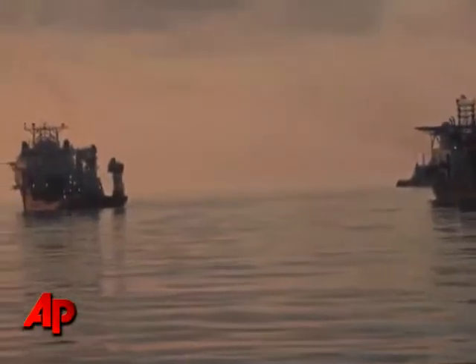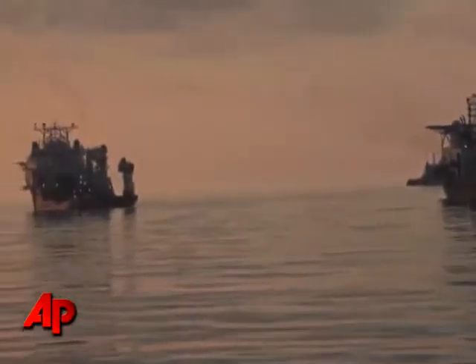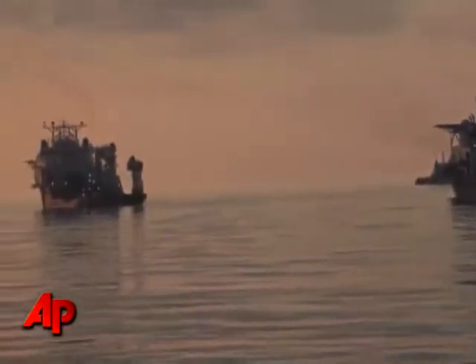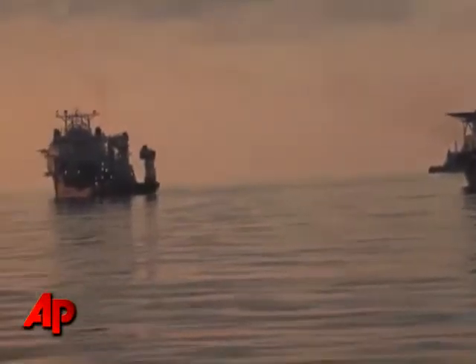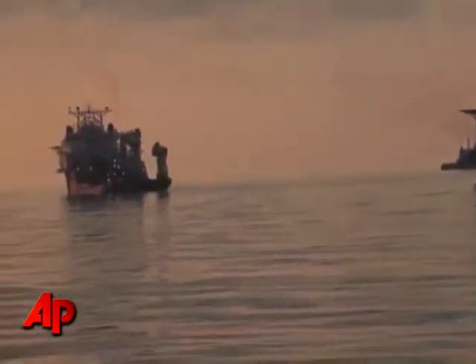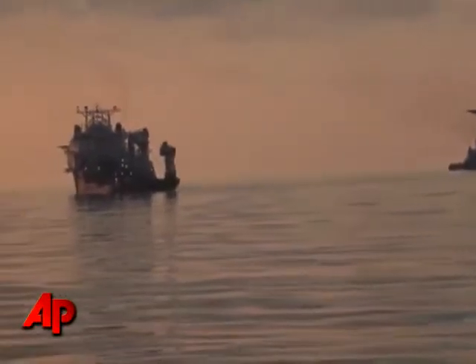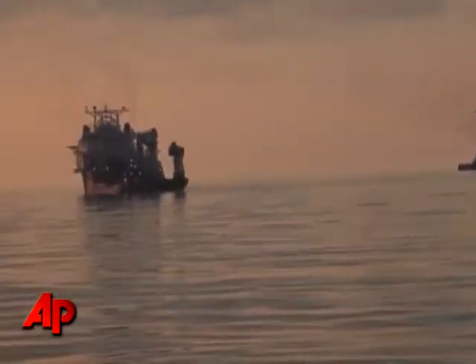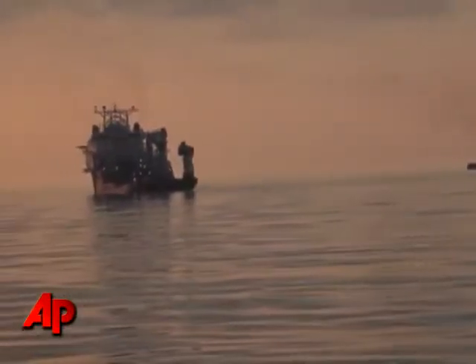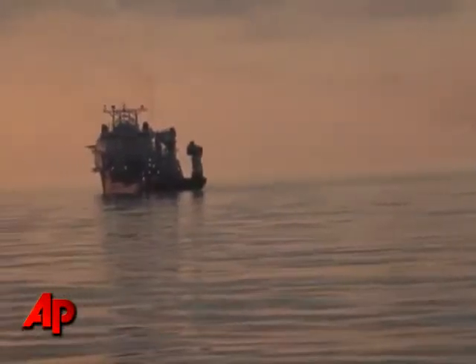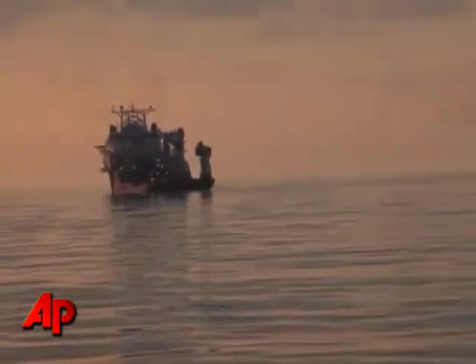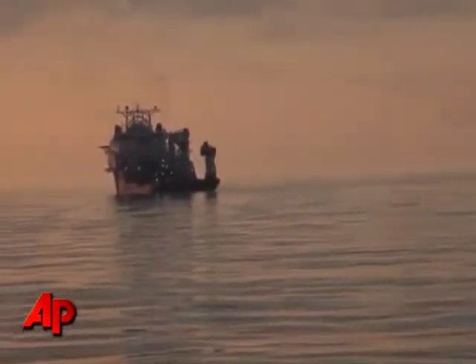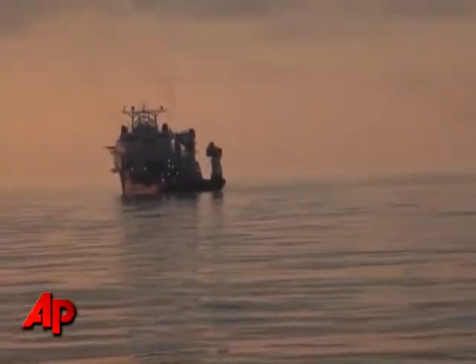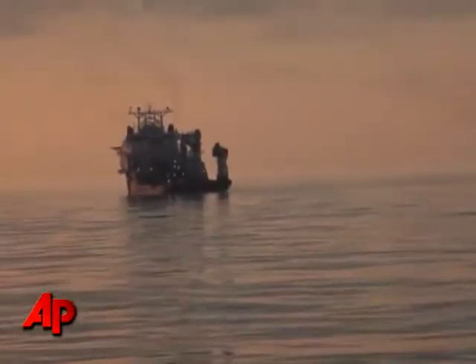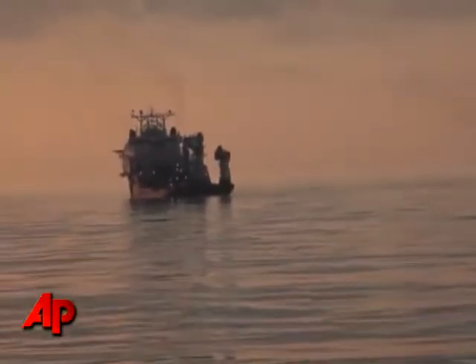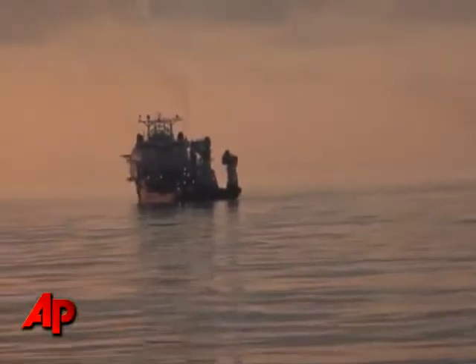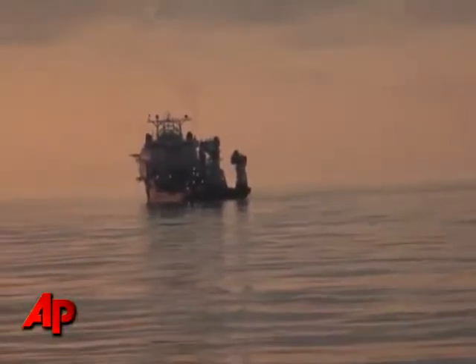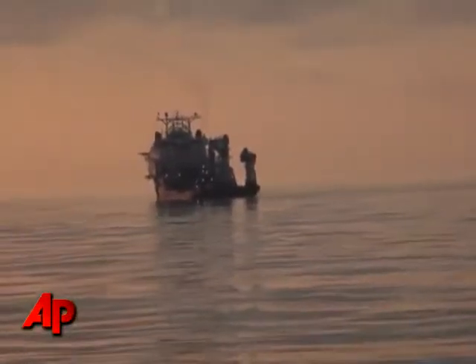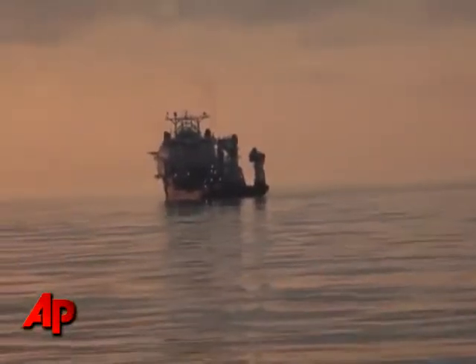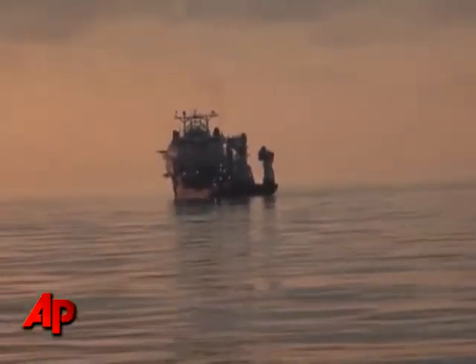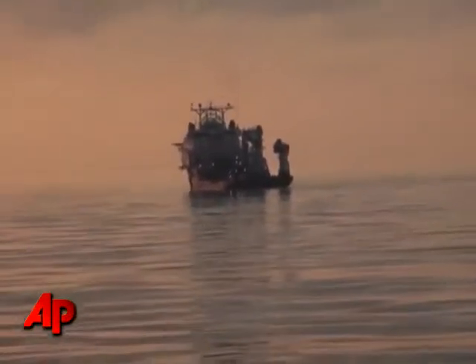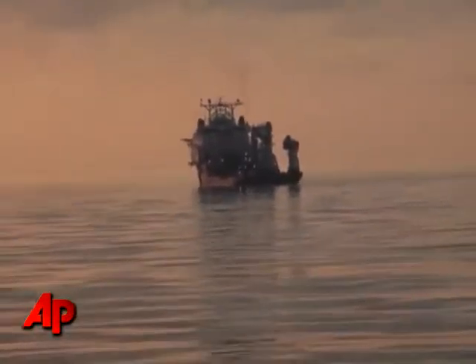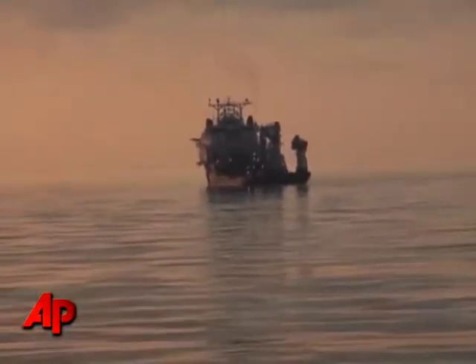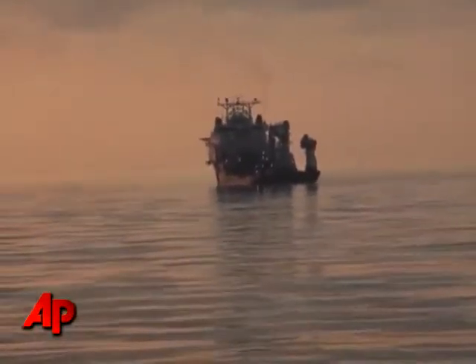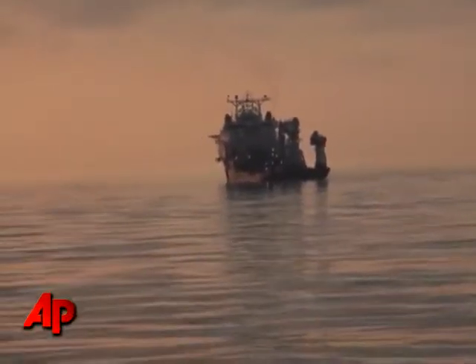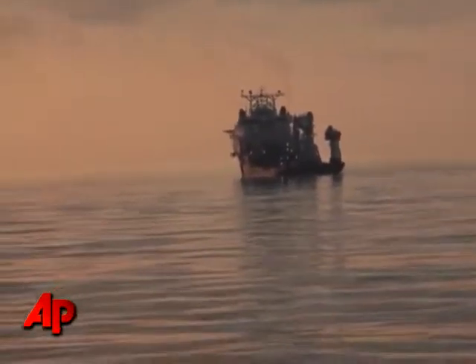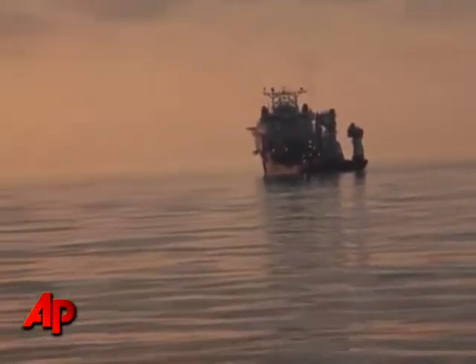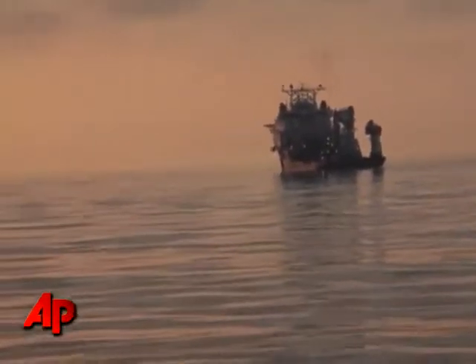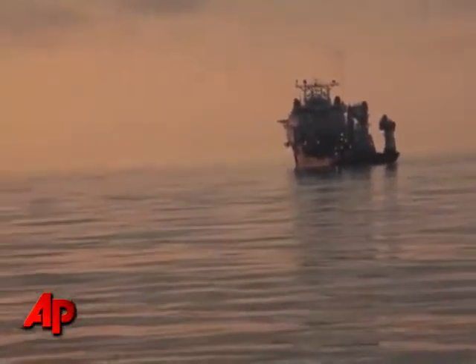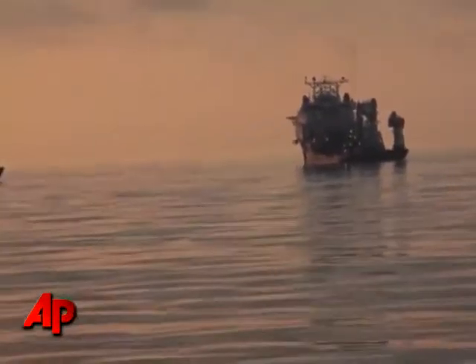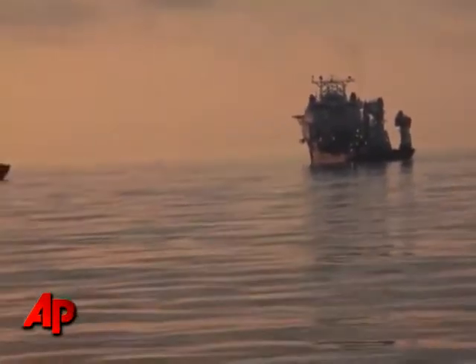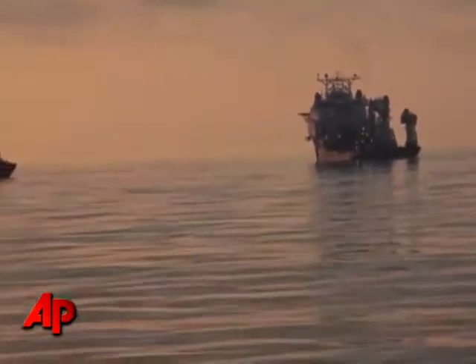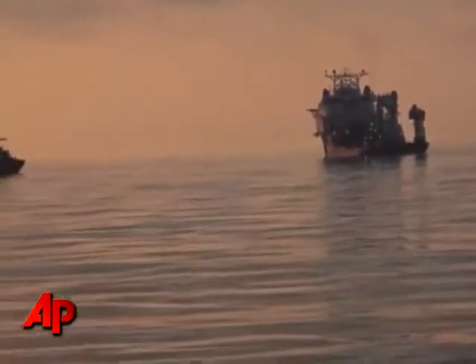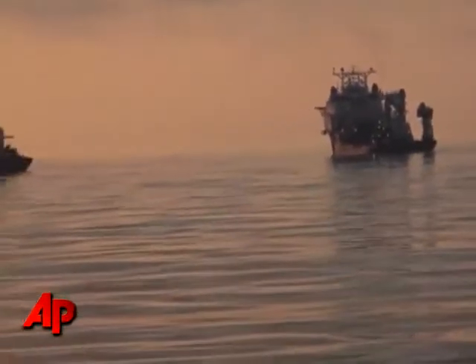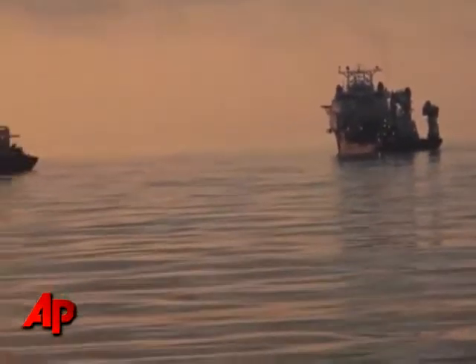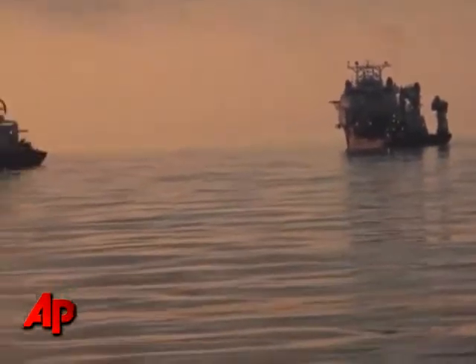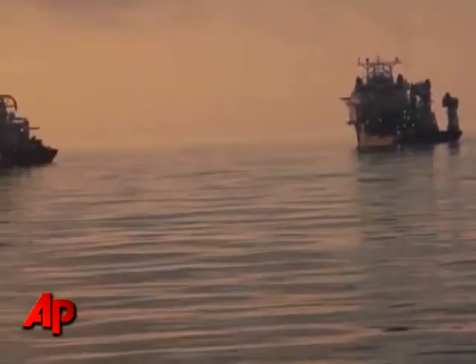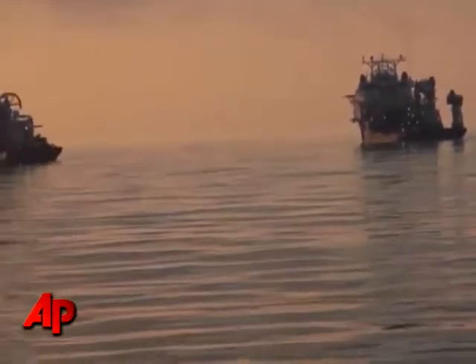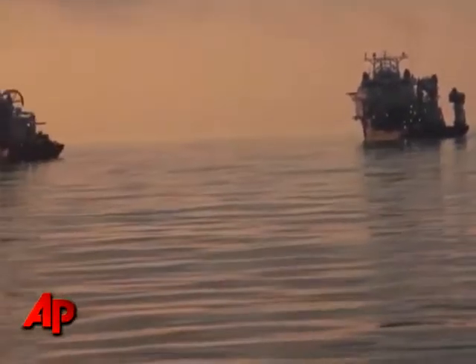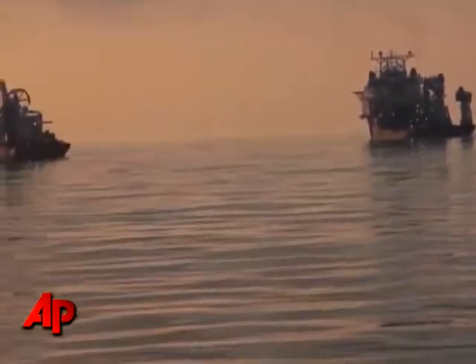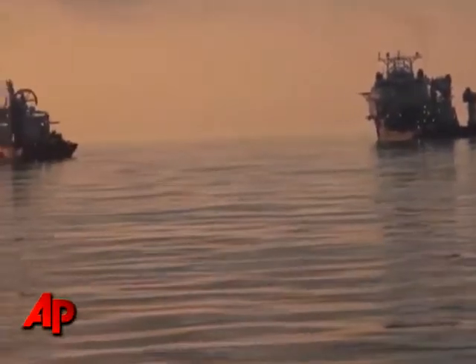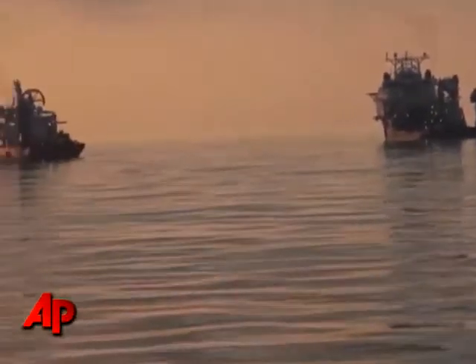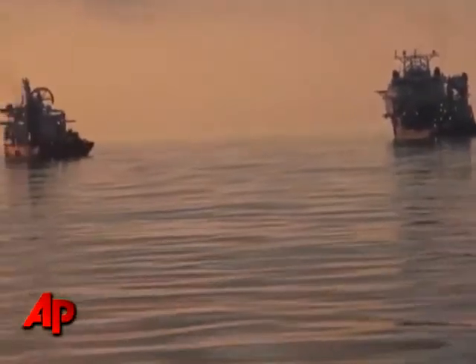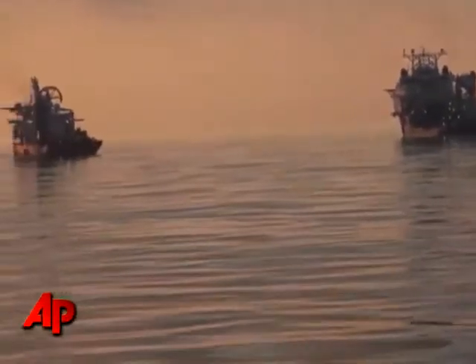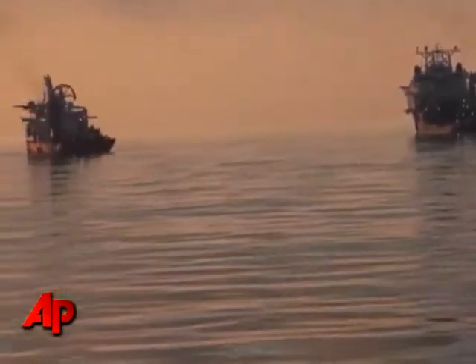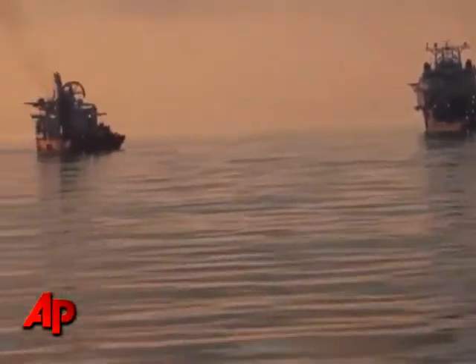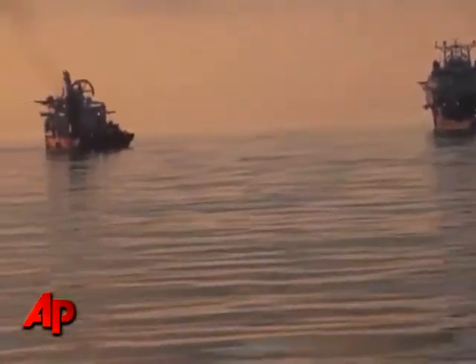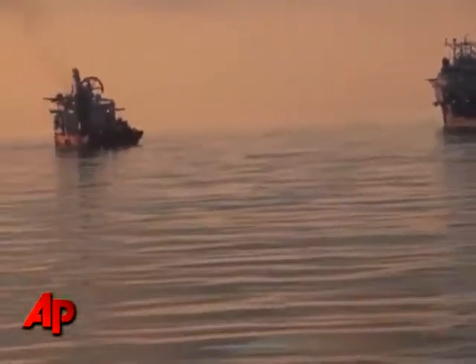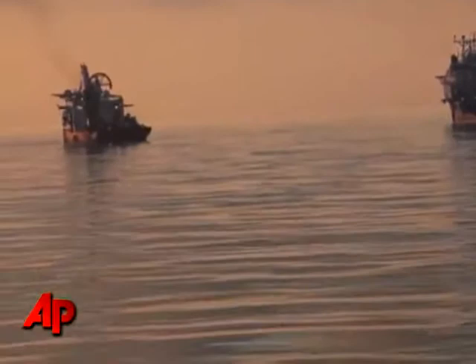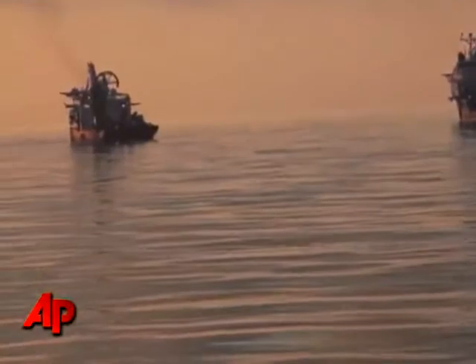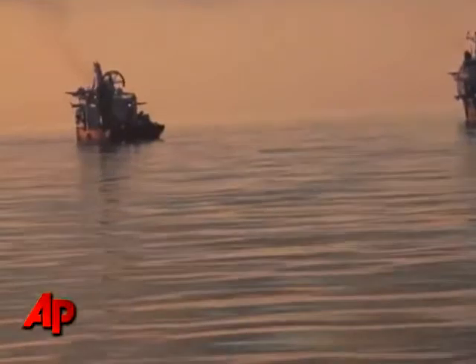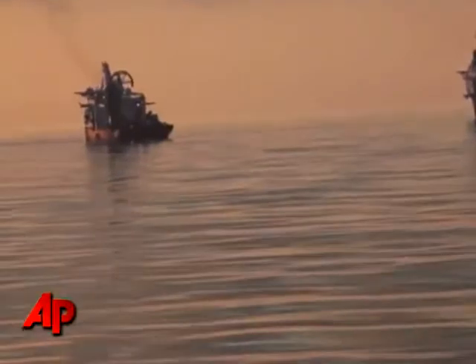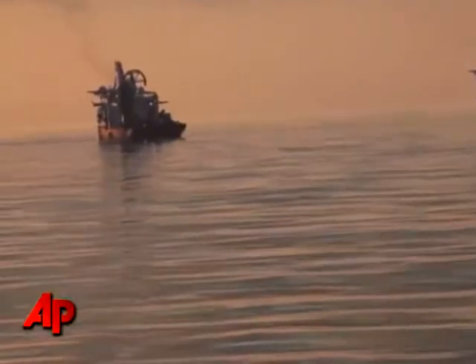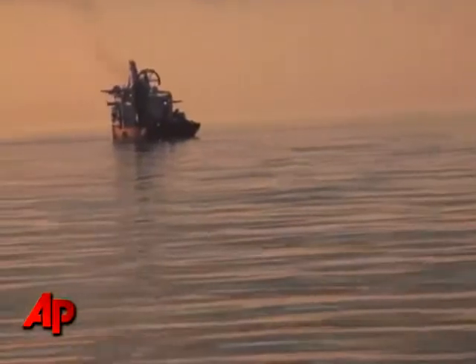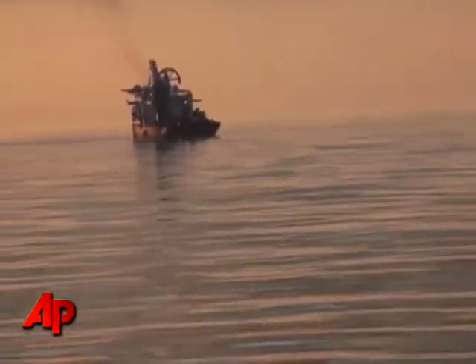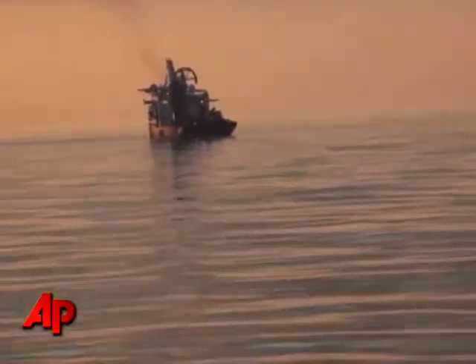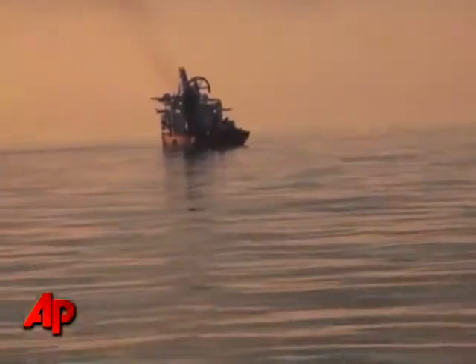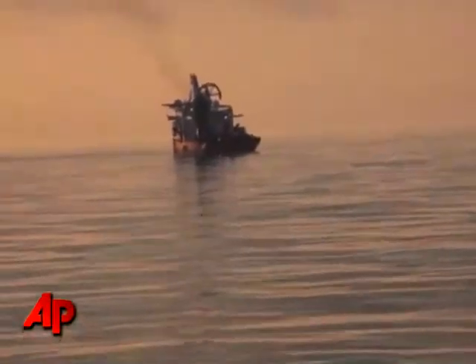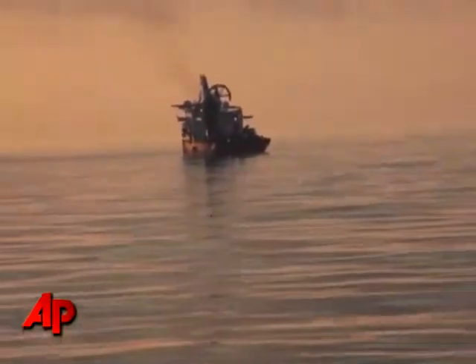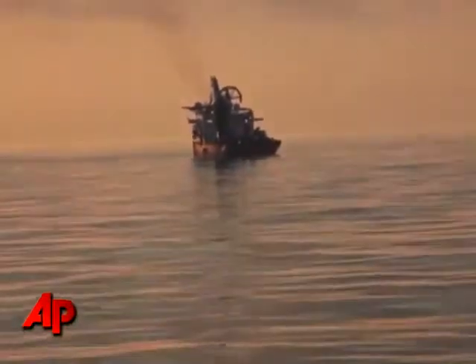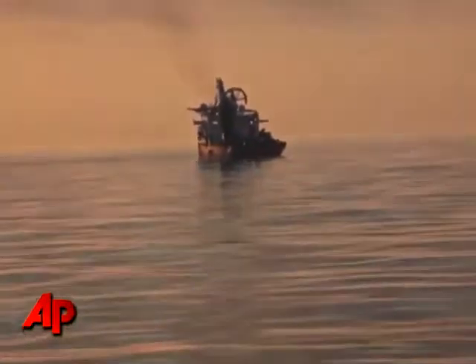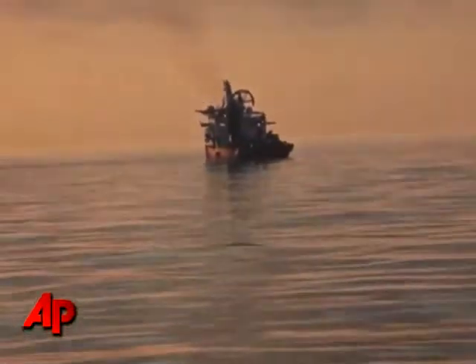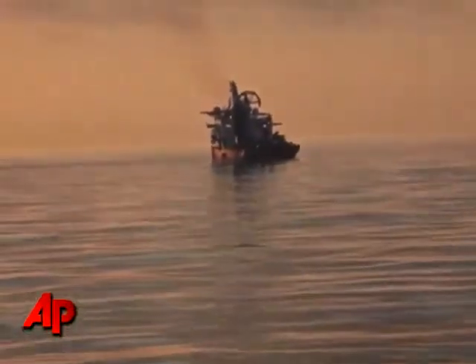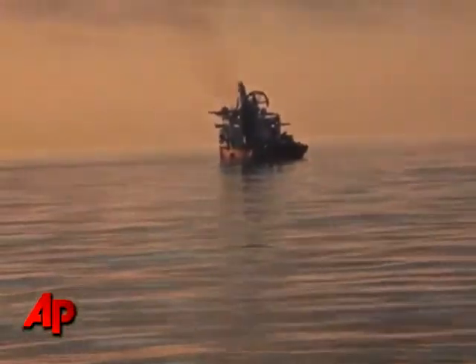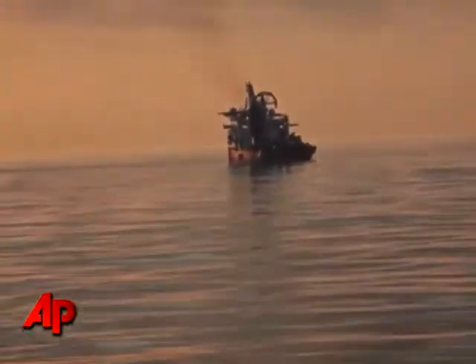There's another boat, kind of like in the center of everything here. It's the biggest one out here — that is the one drilling the relief well.